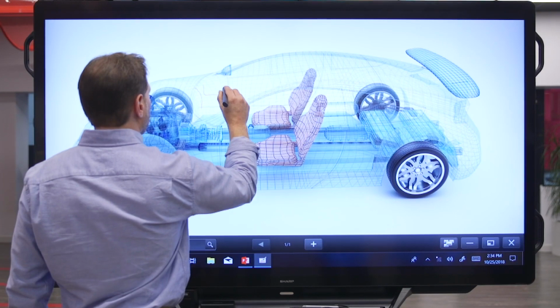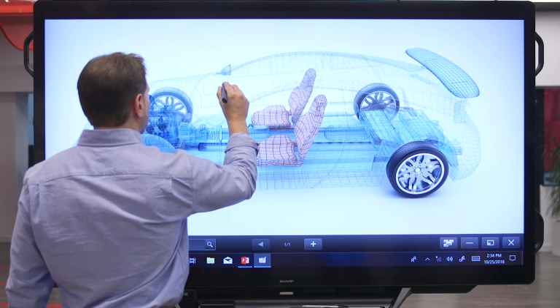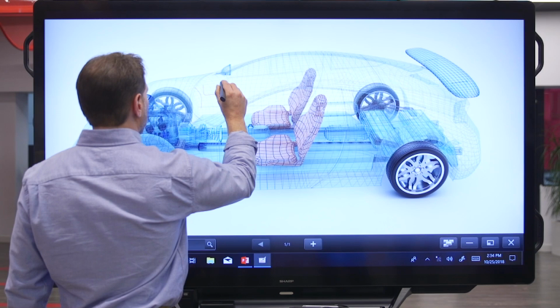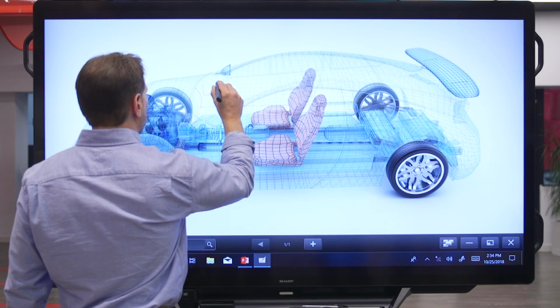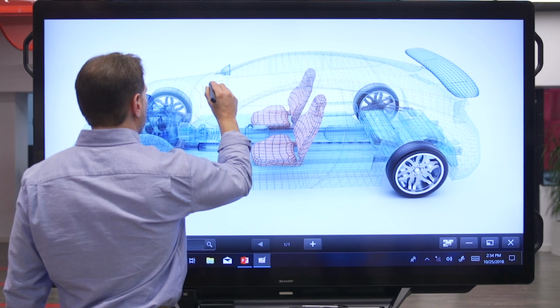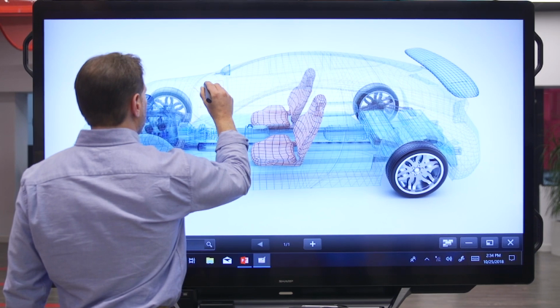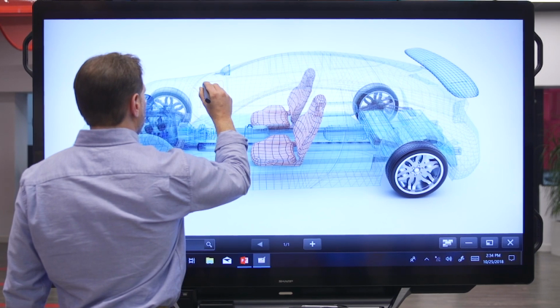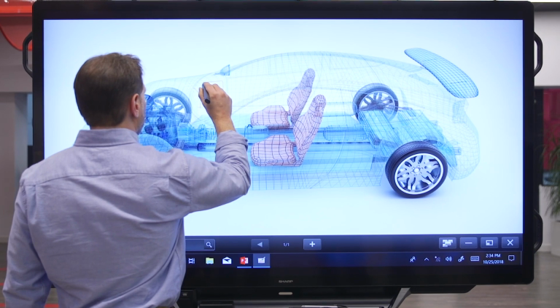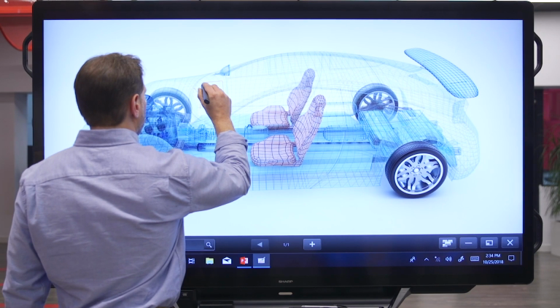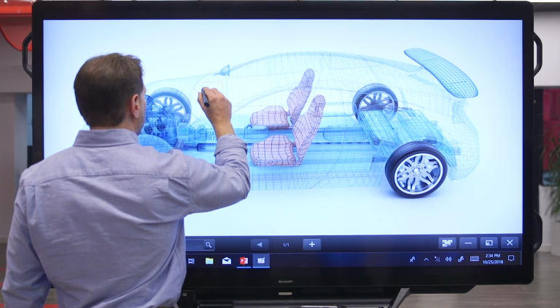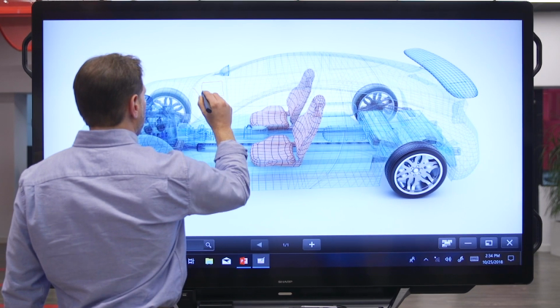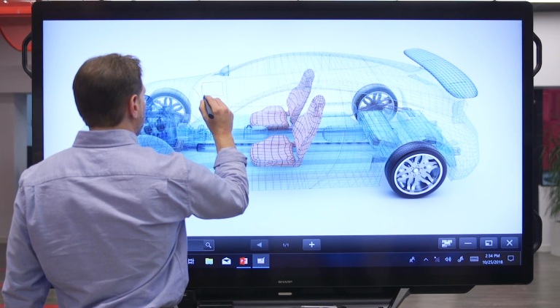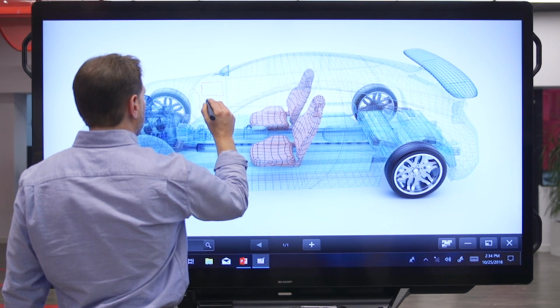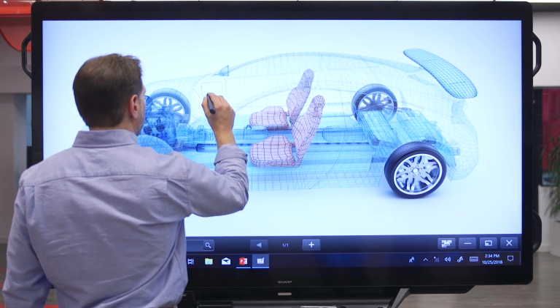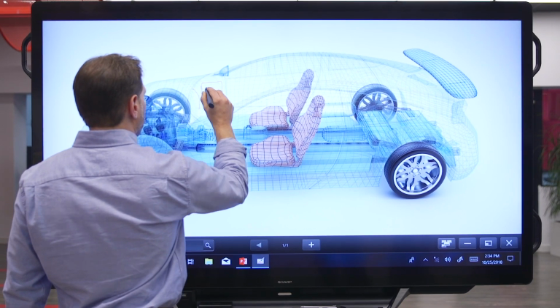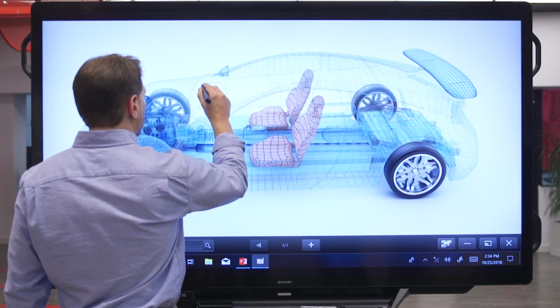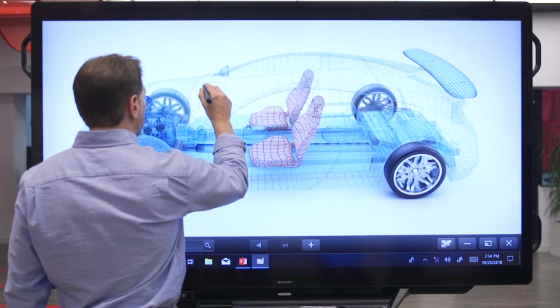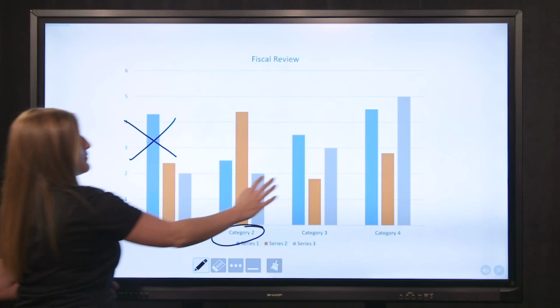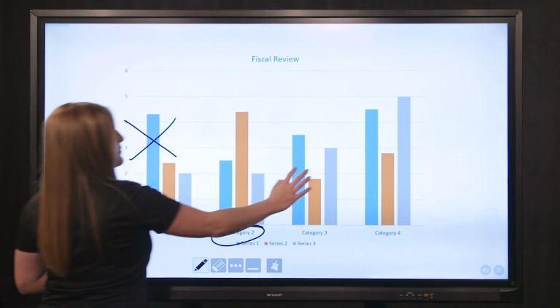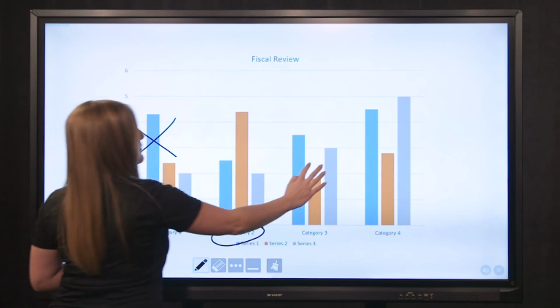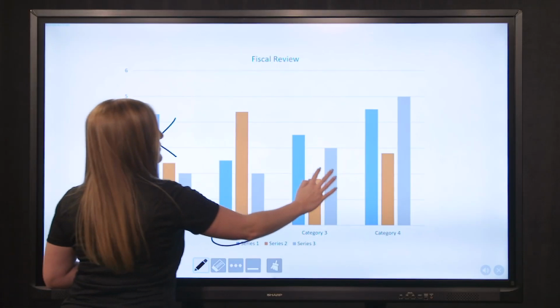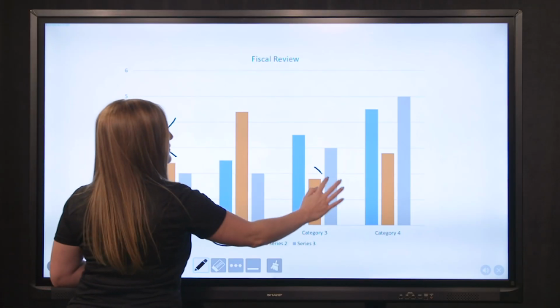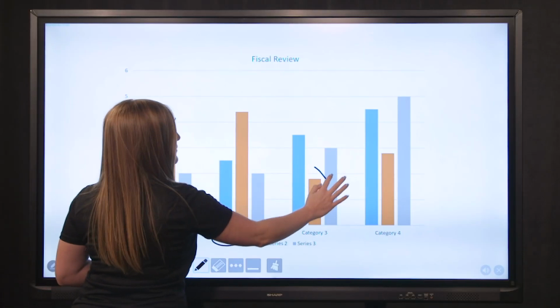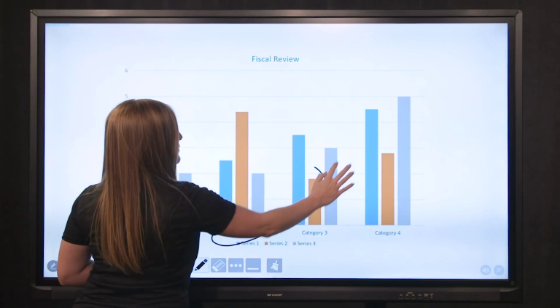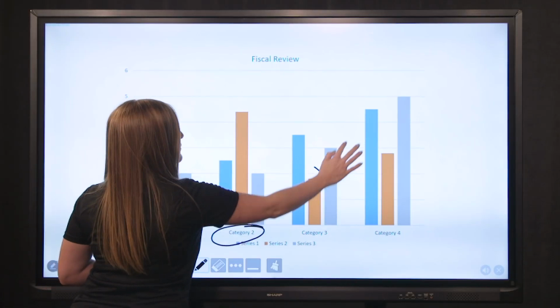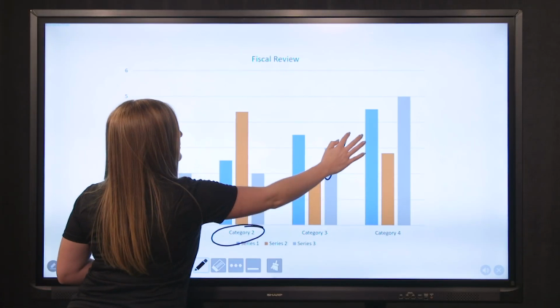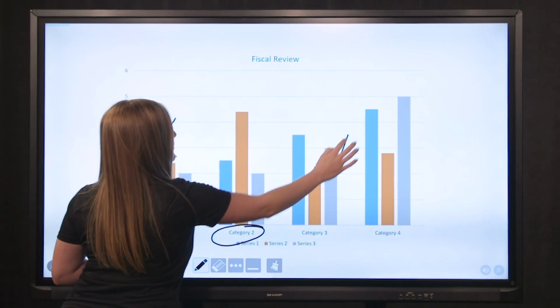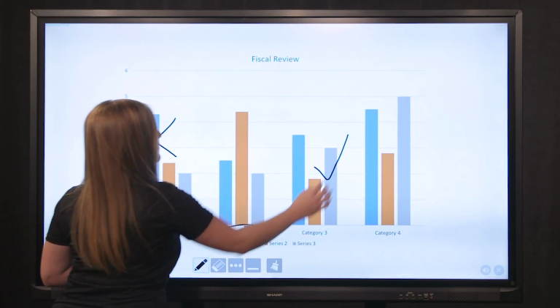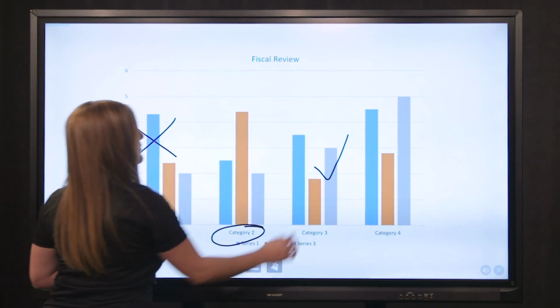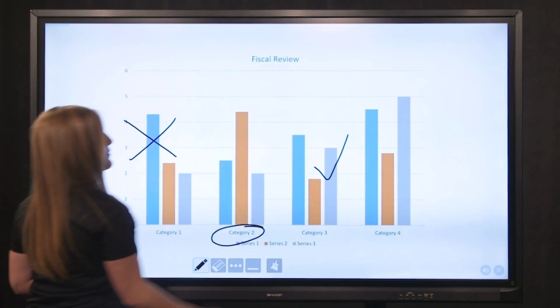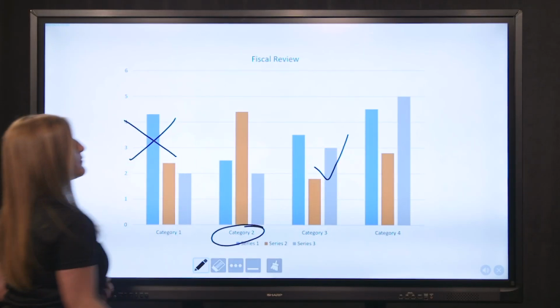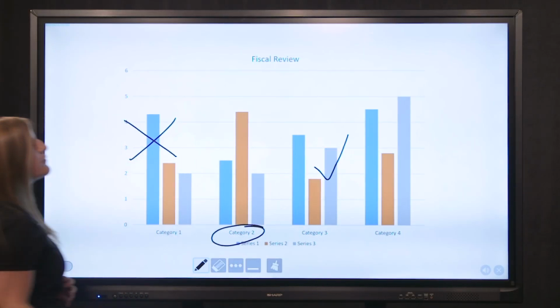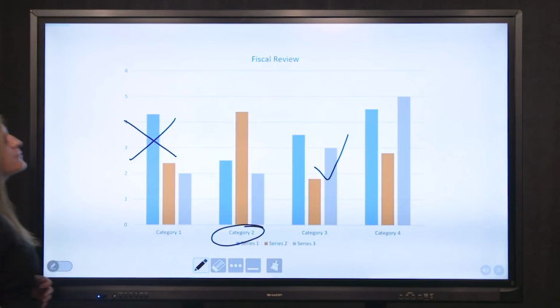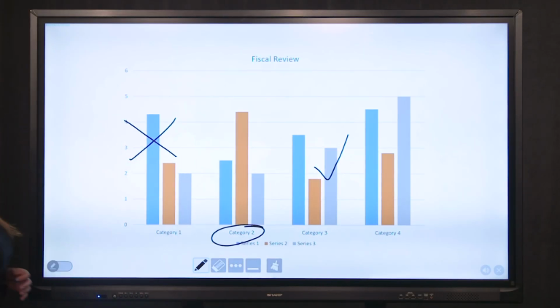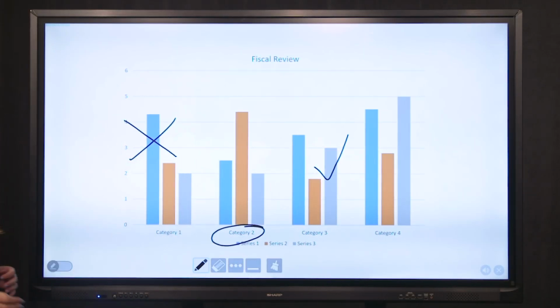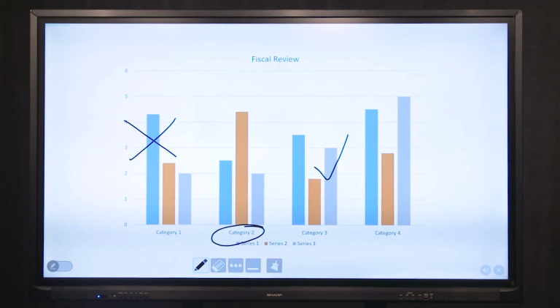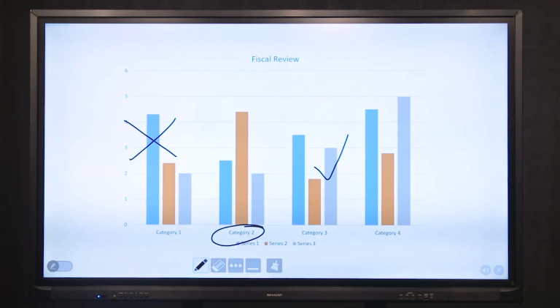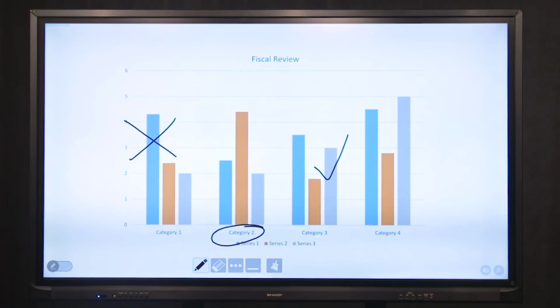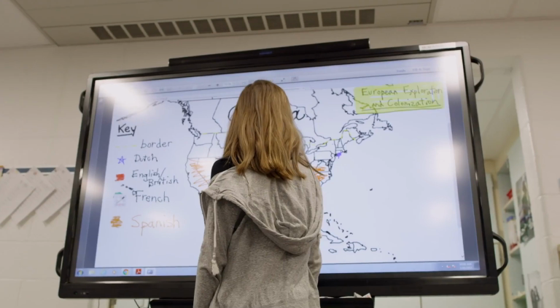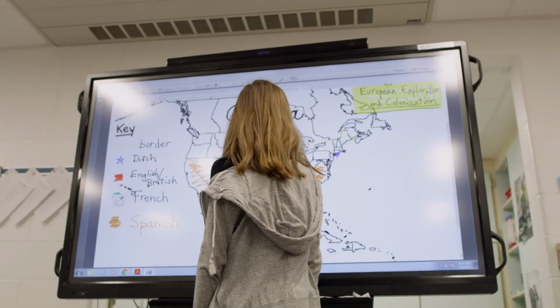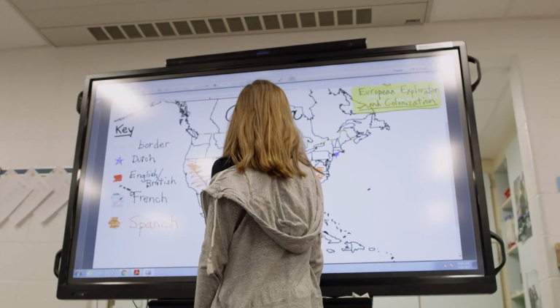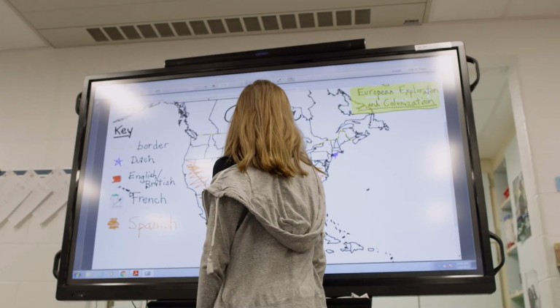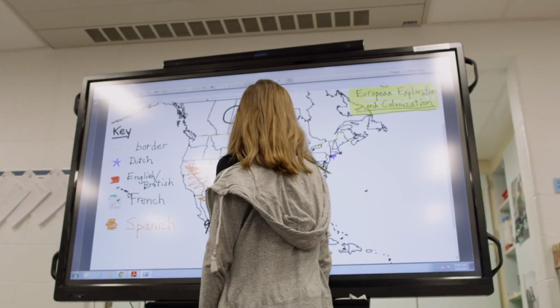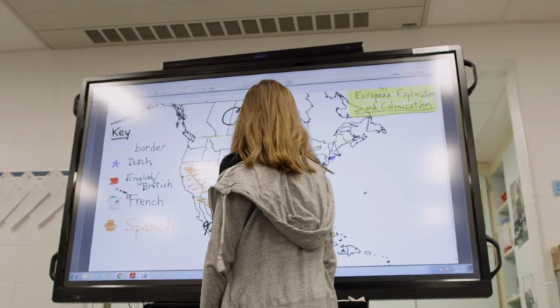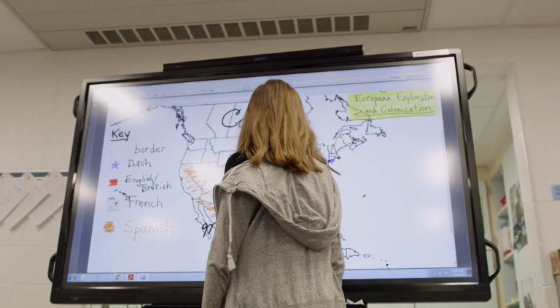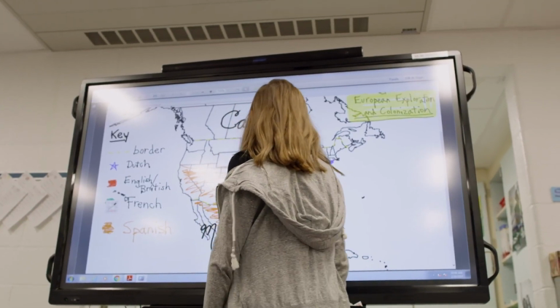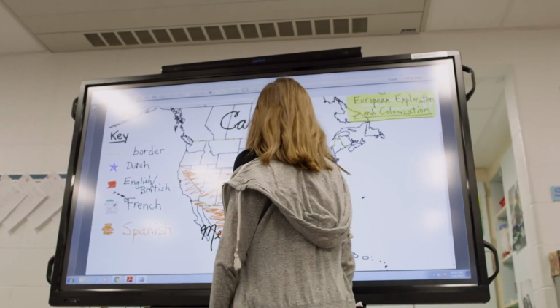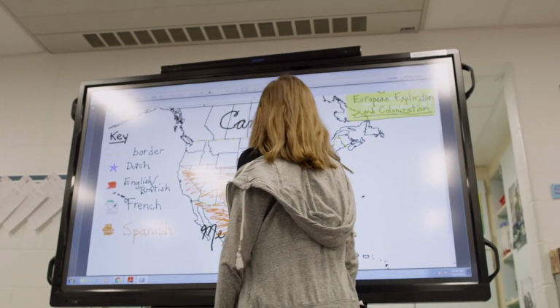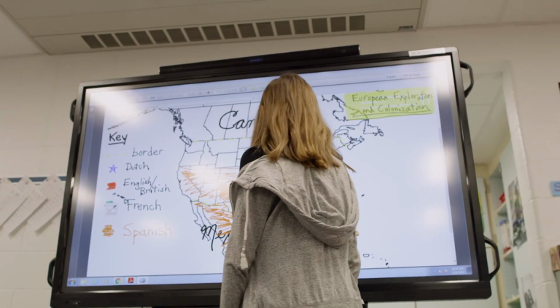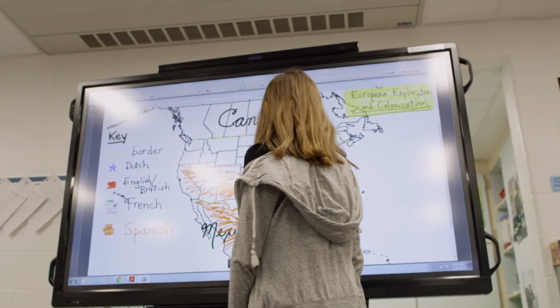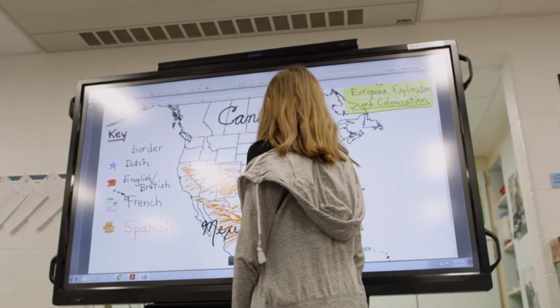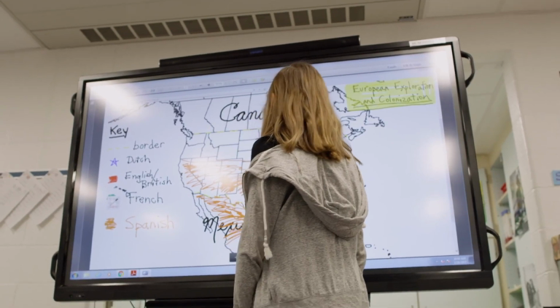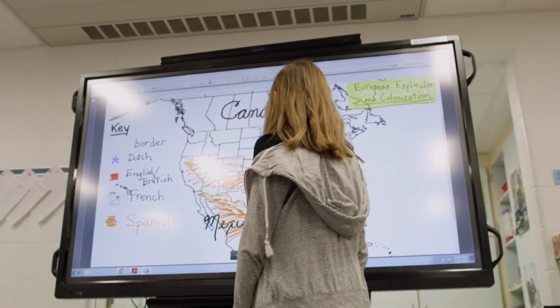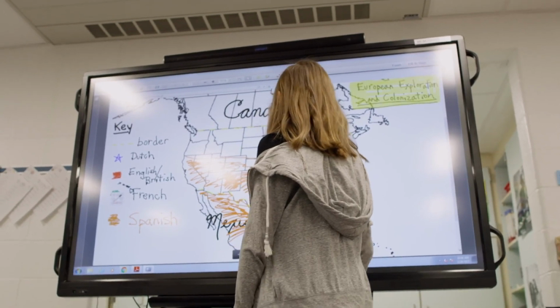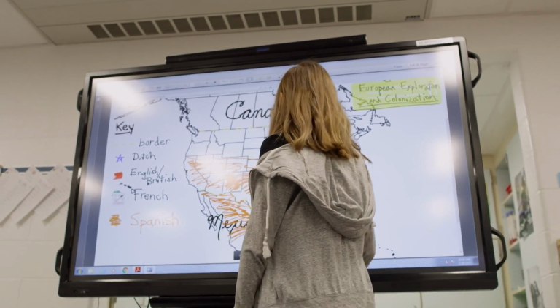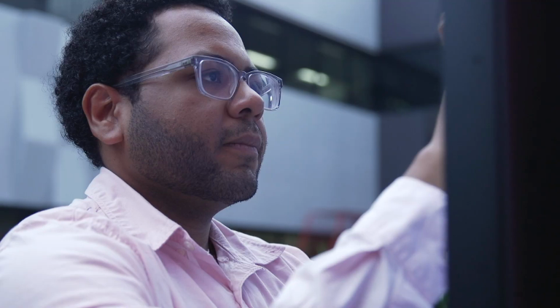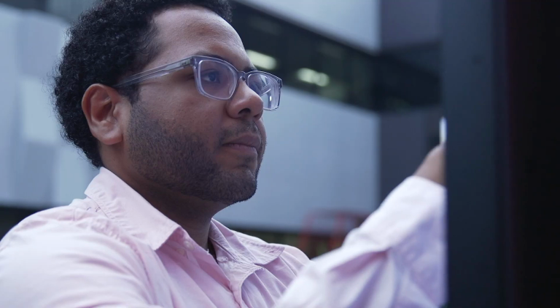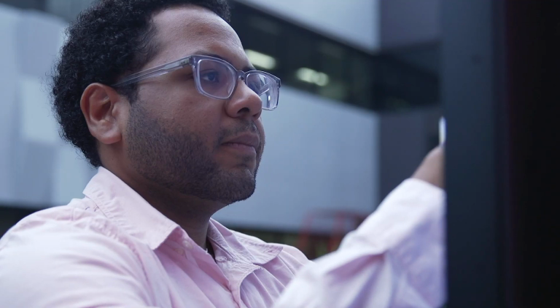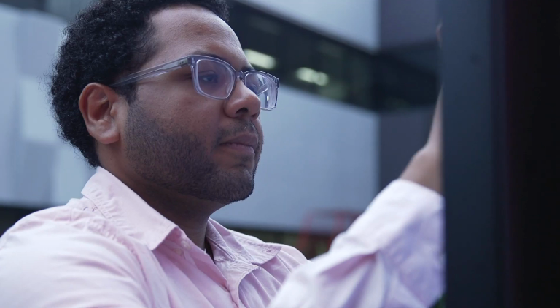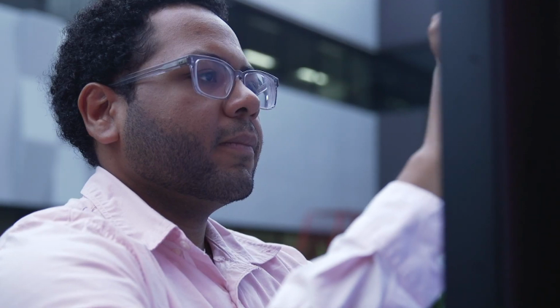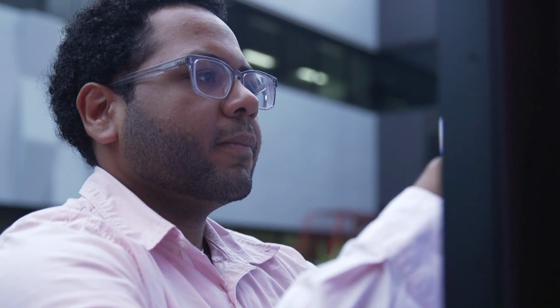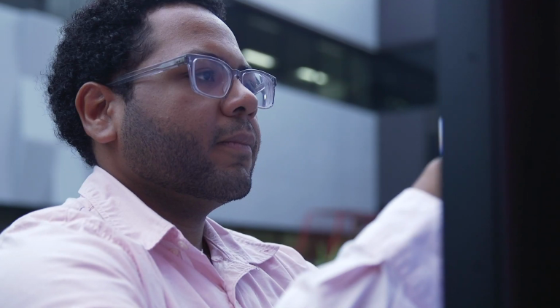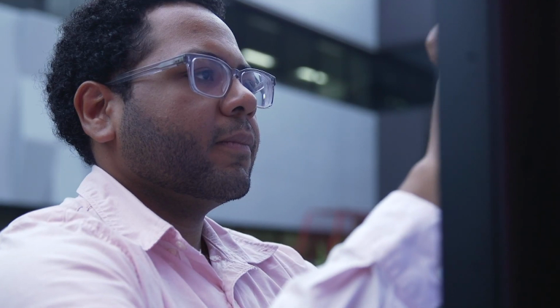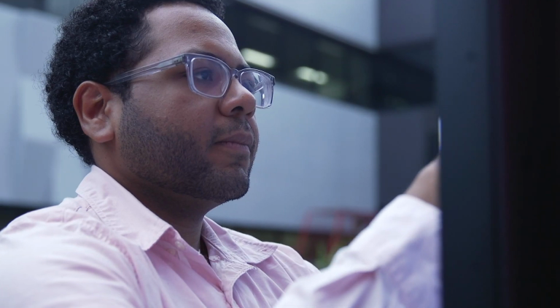Overlay mode enables users to write on-screen annotations directly onto photos, videos, and documents.